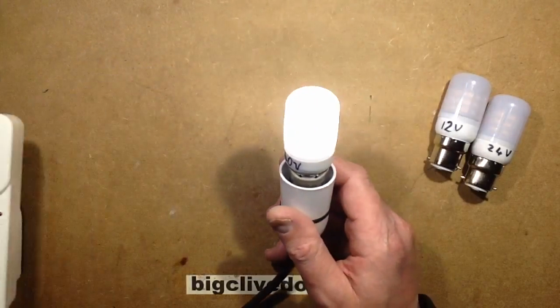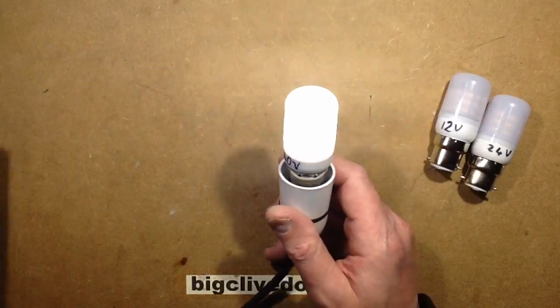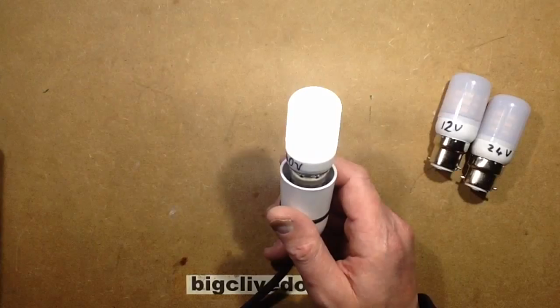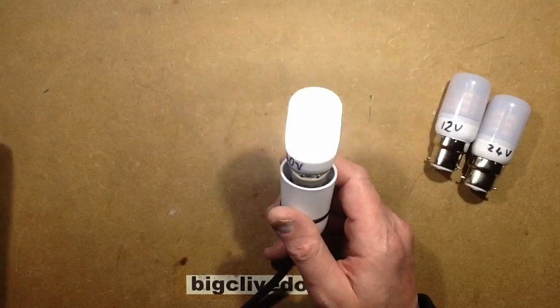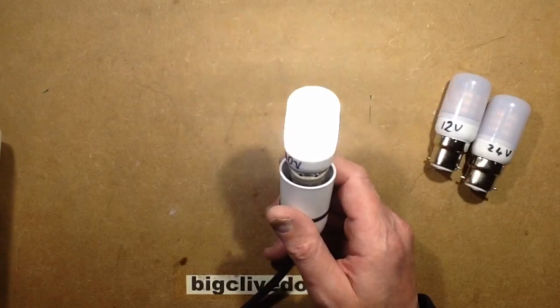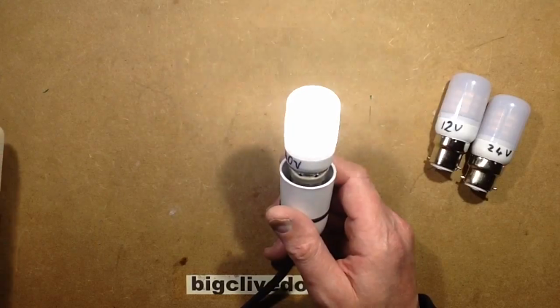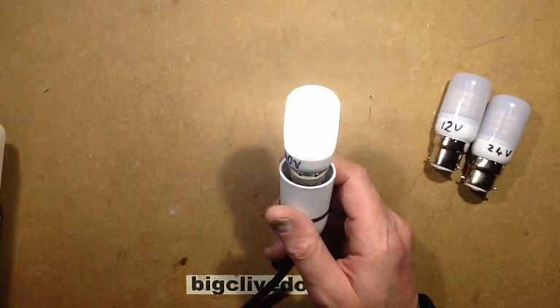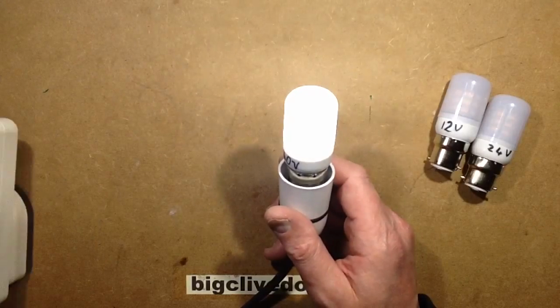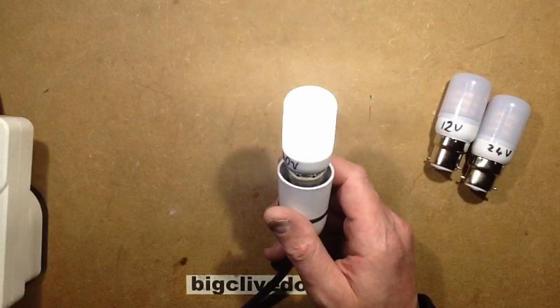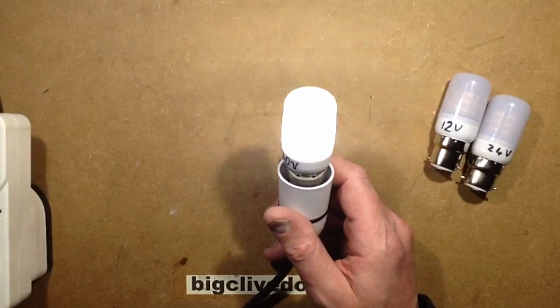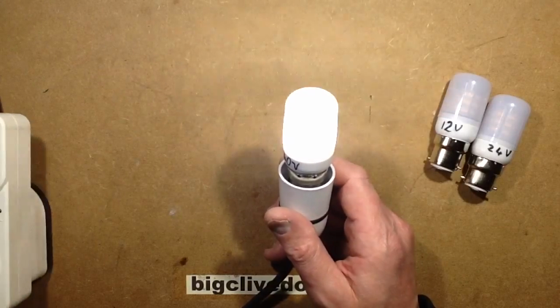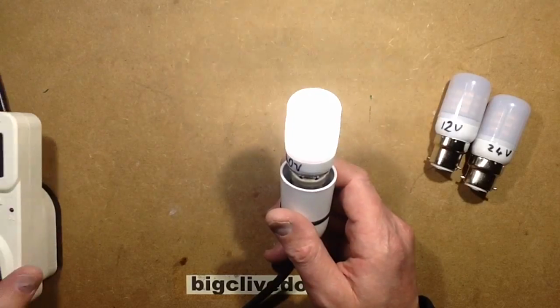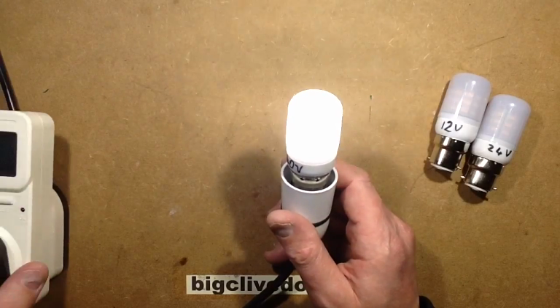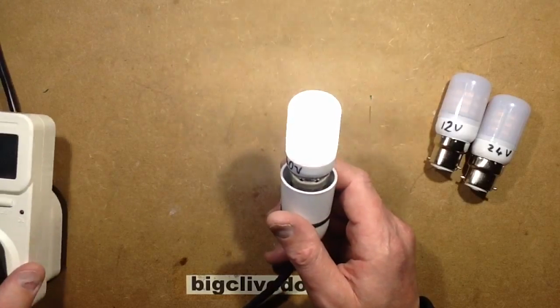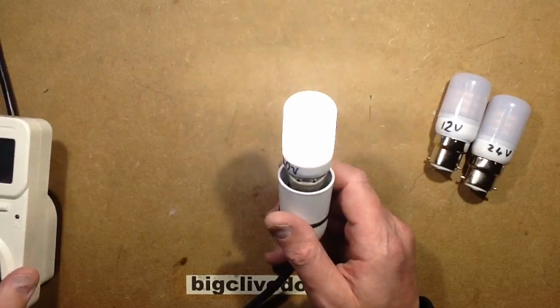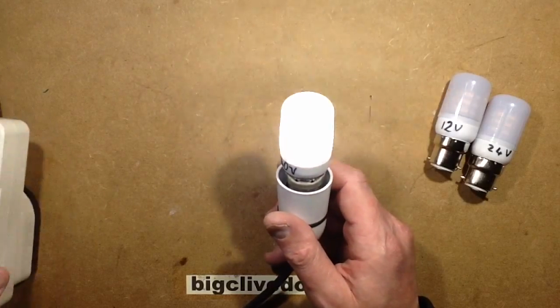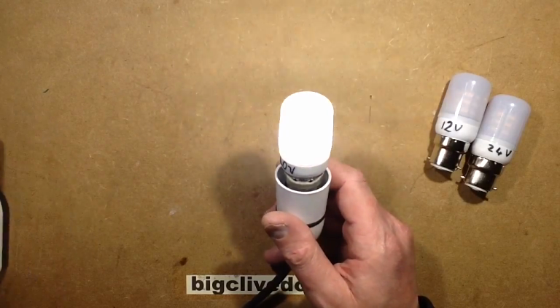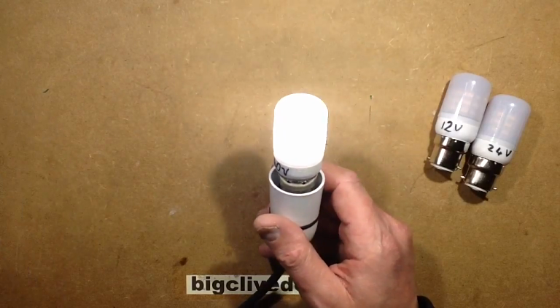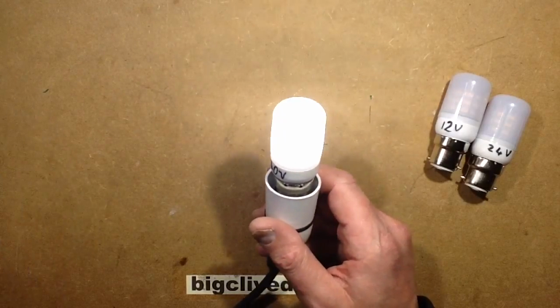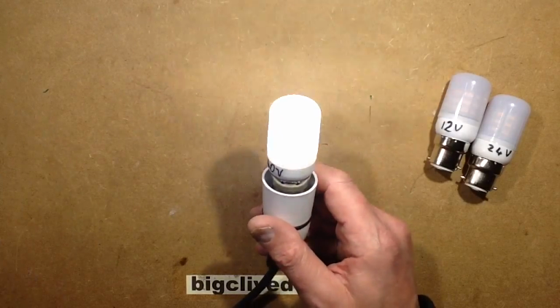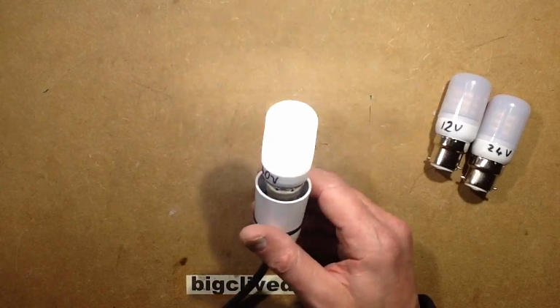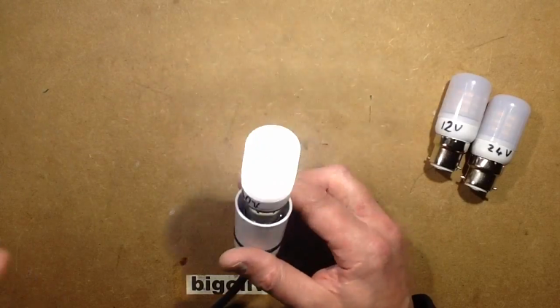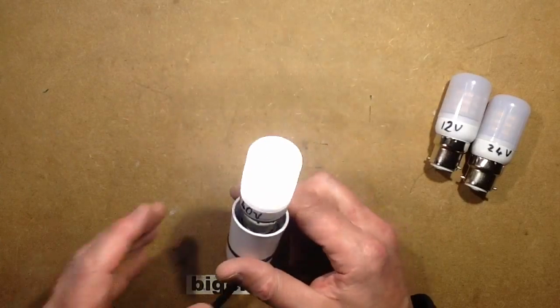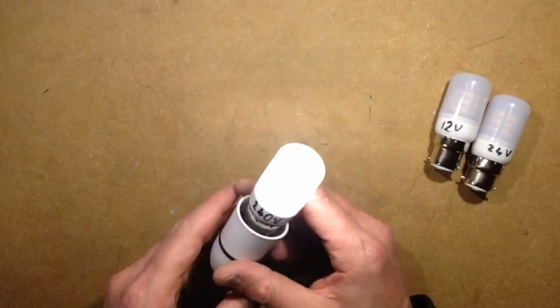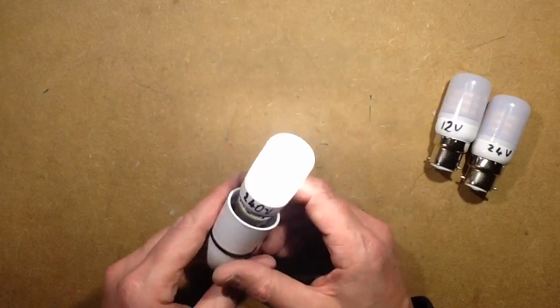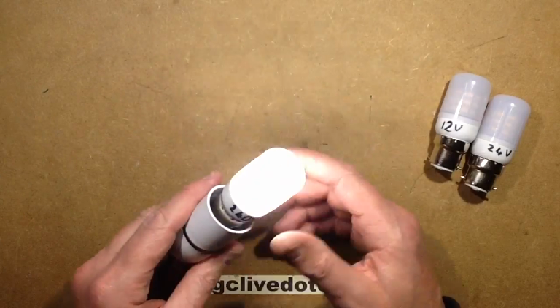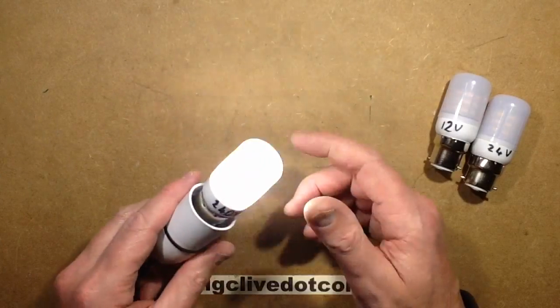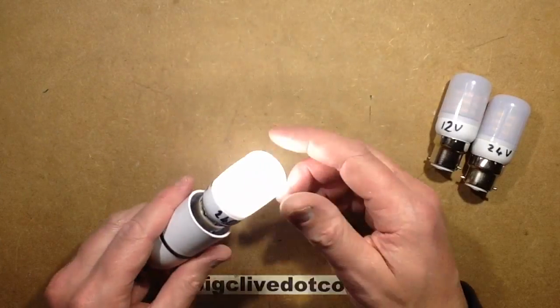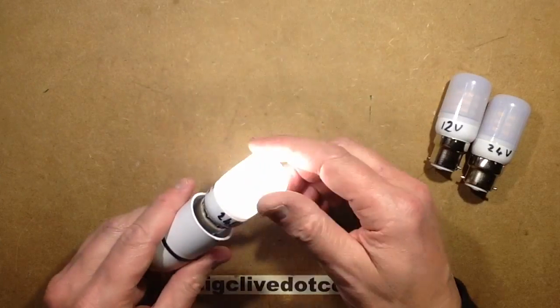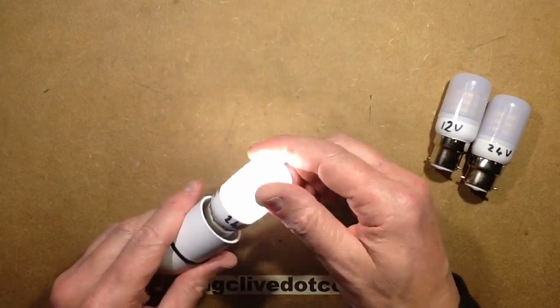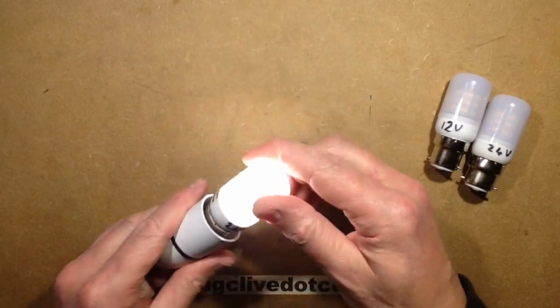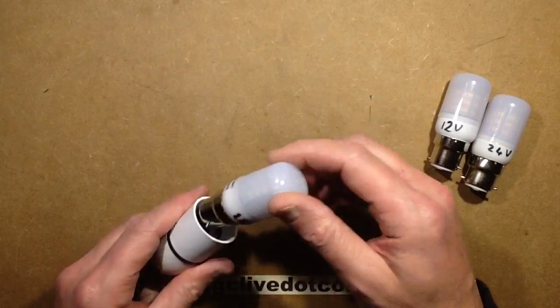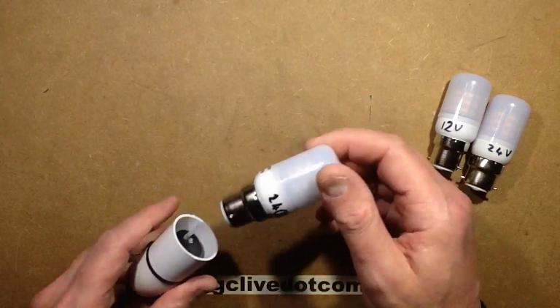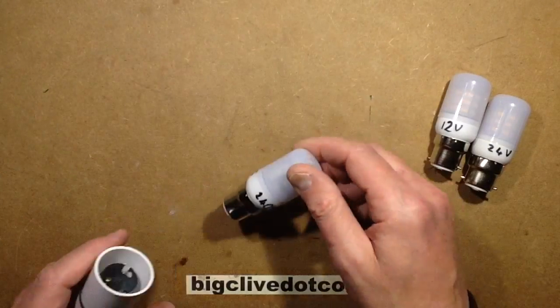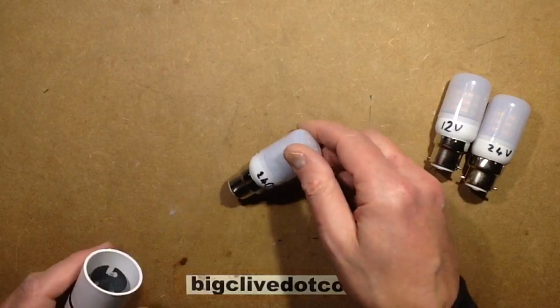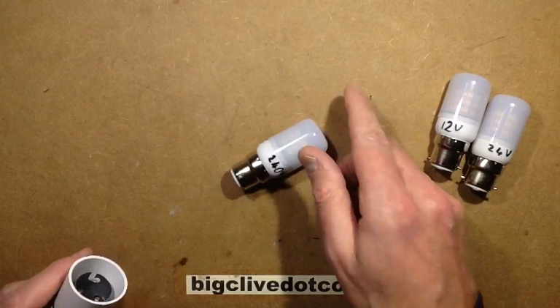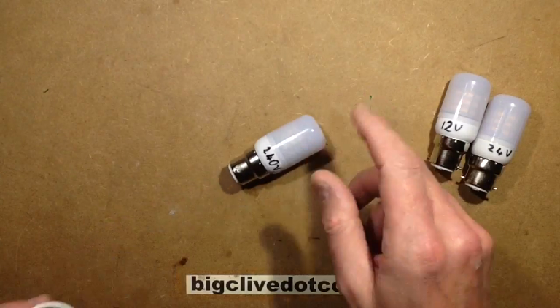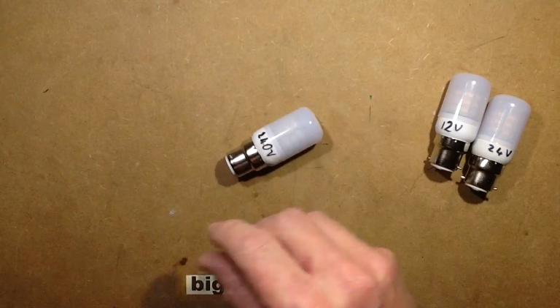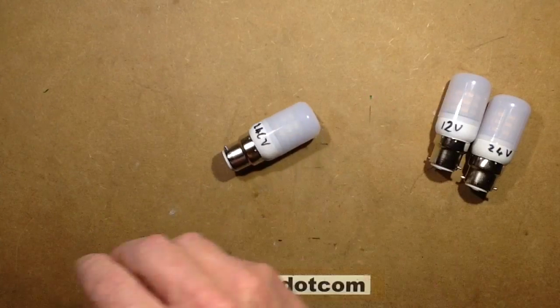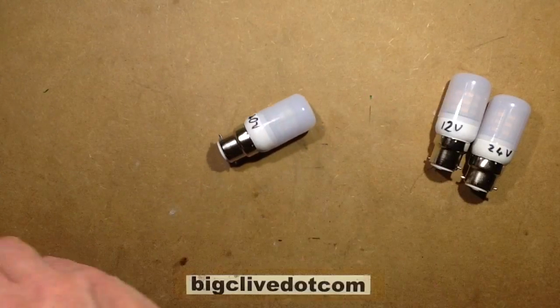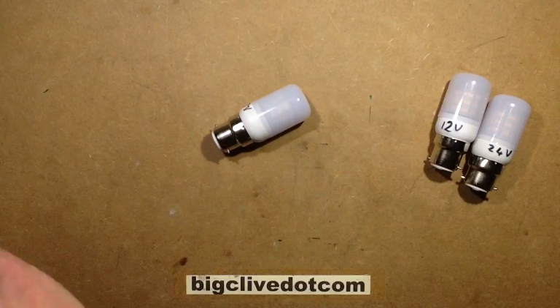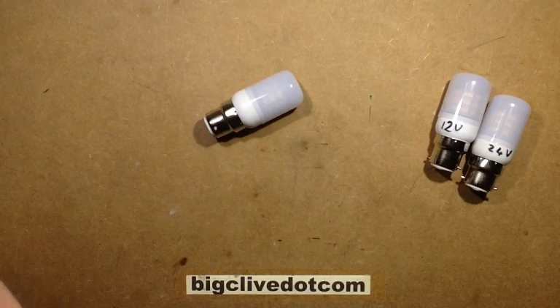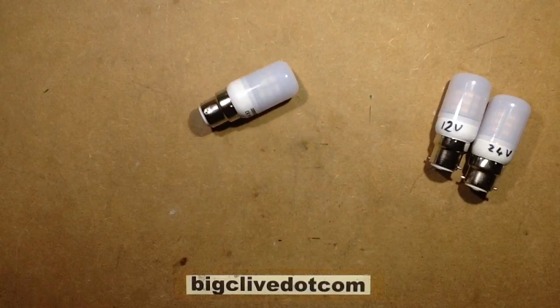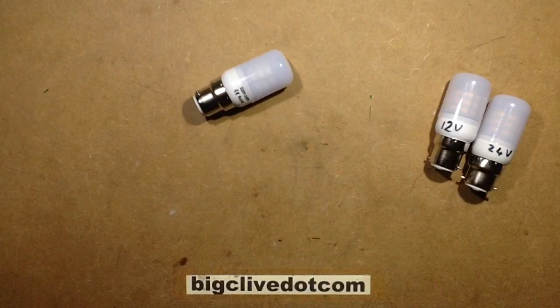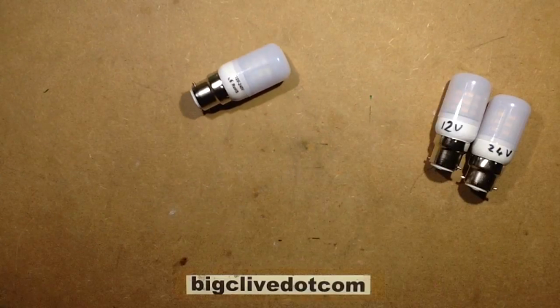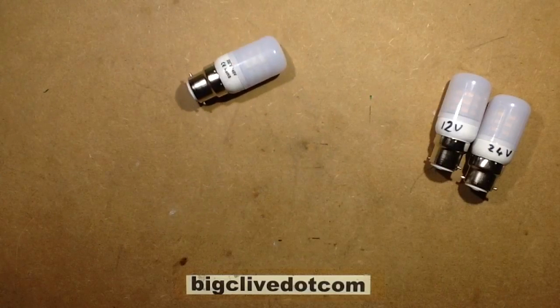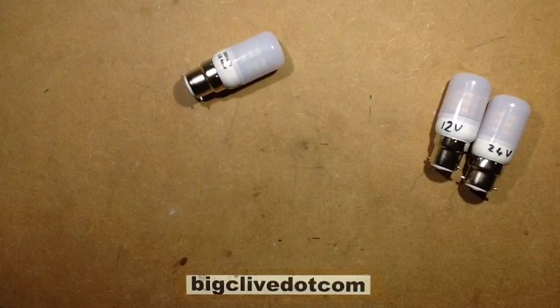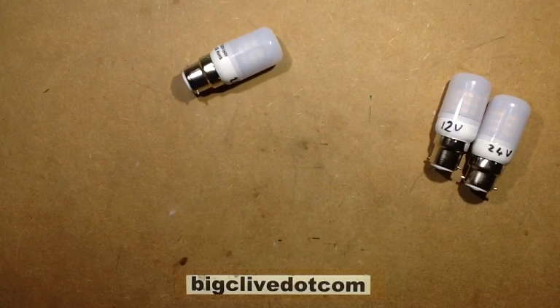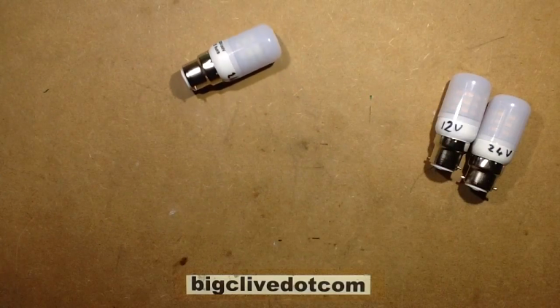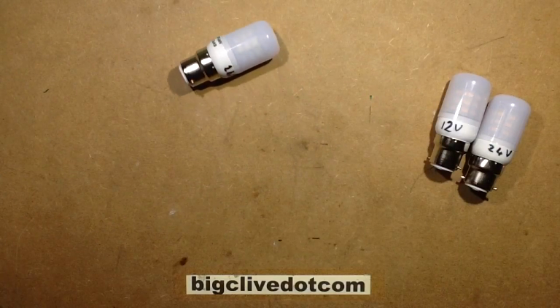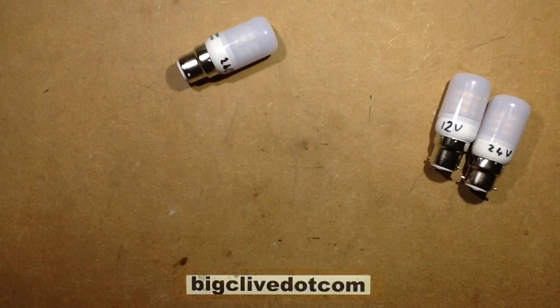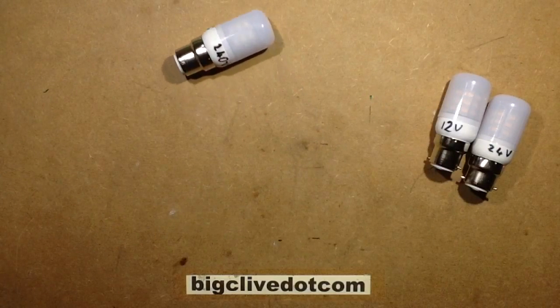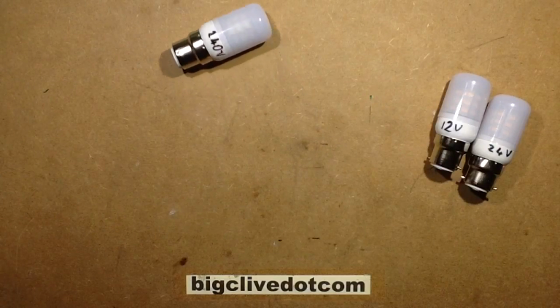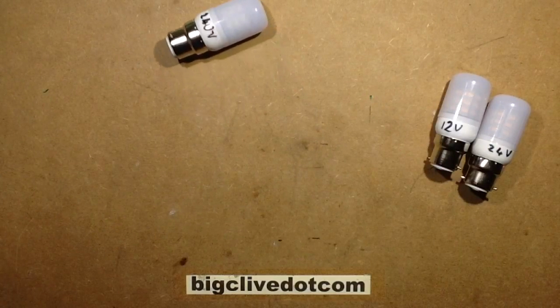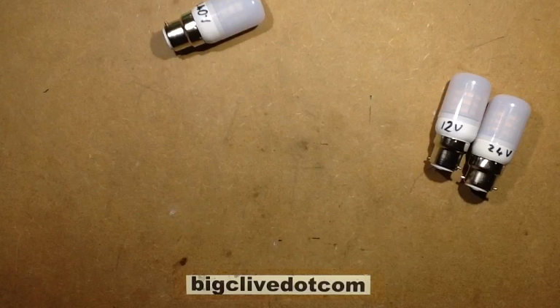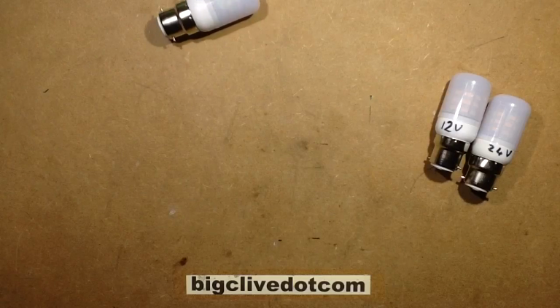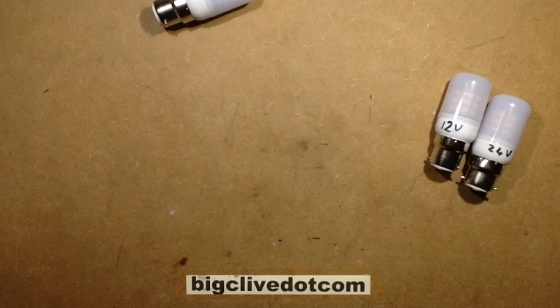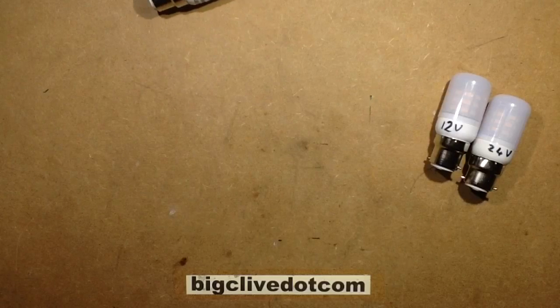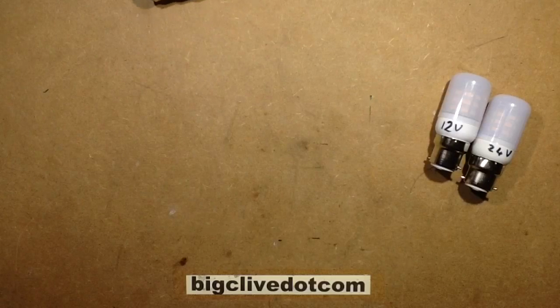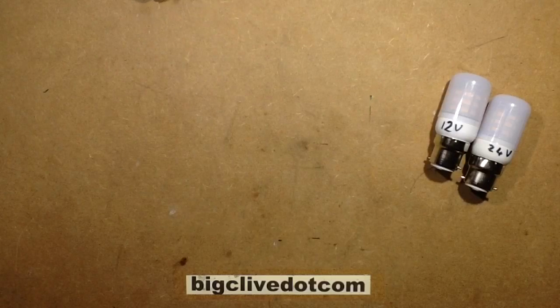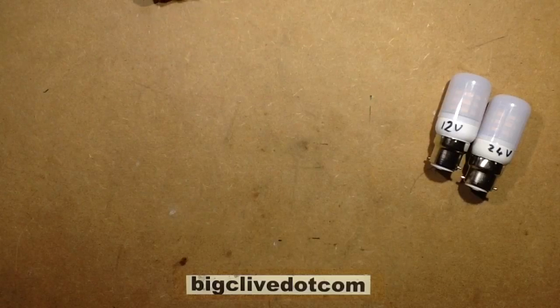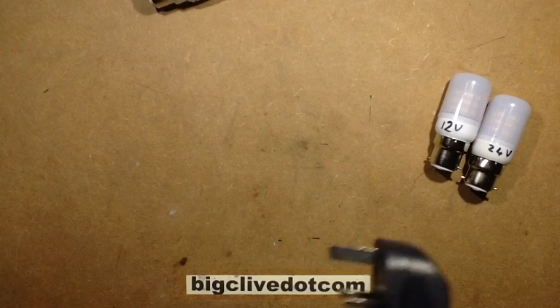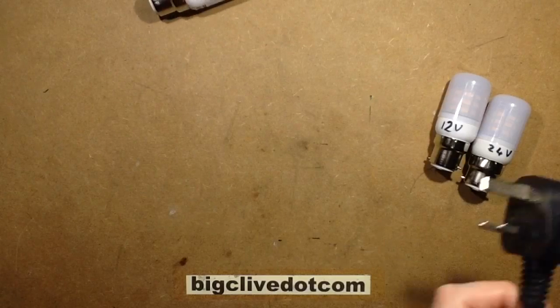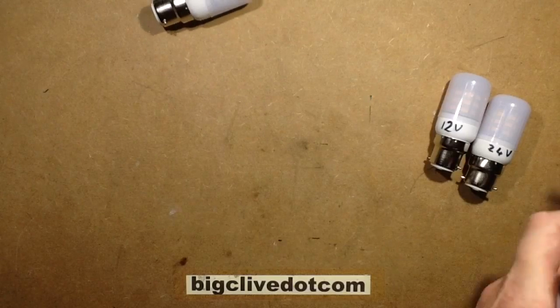This one draws about 2.4 watts and has that slight shimmer. It's not actually too bad as LEDs go. So let's open this one now and take a look at those ones and power them off a low voltage DC supply.